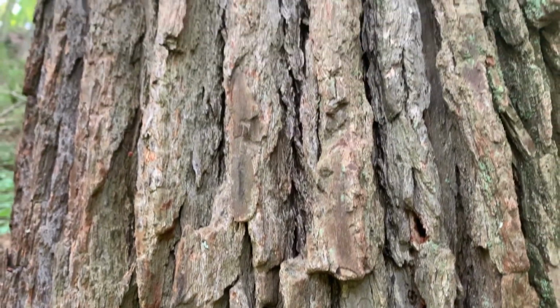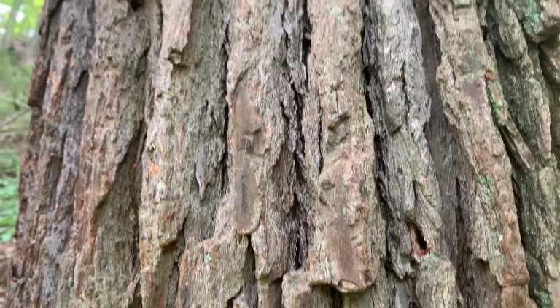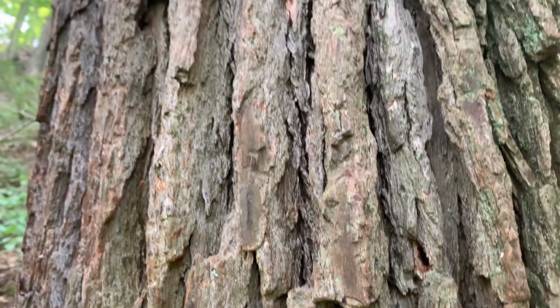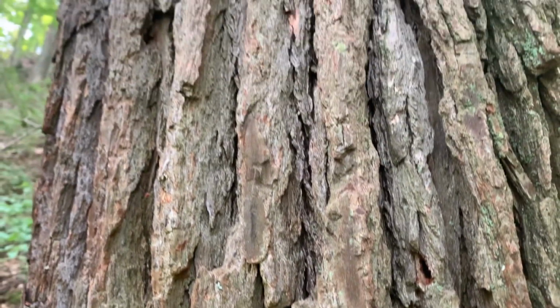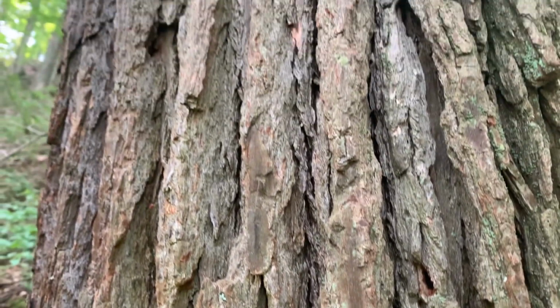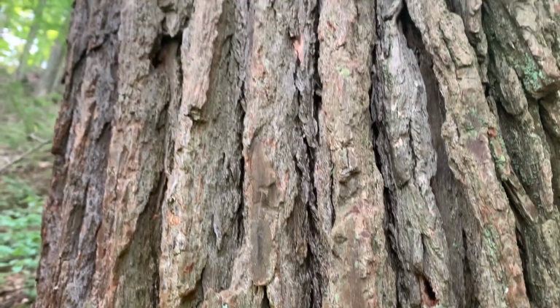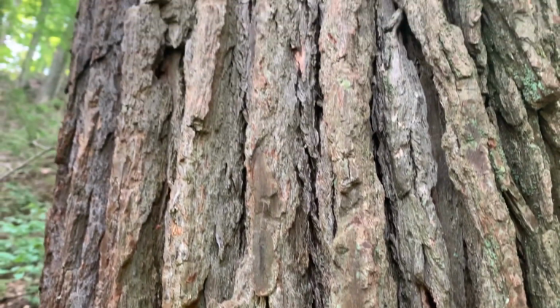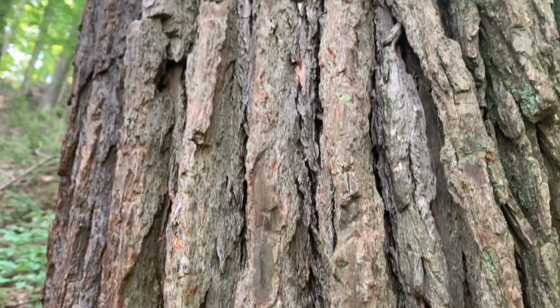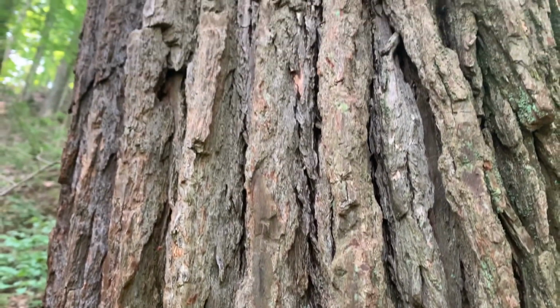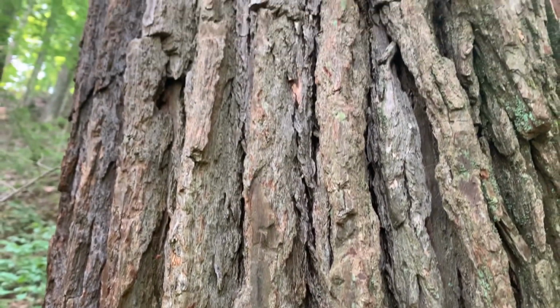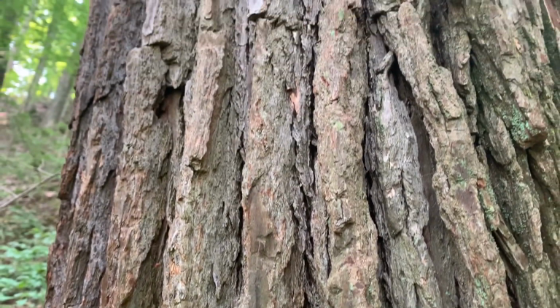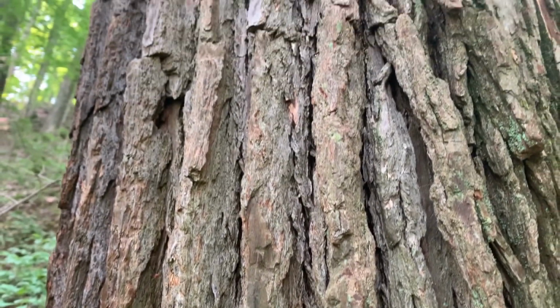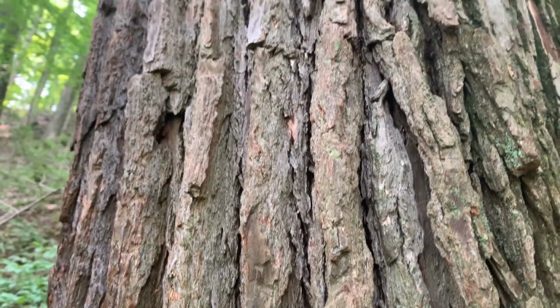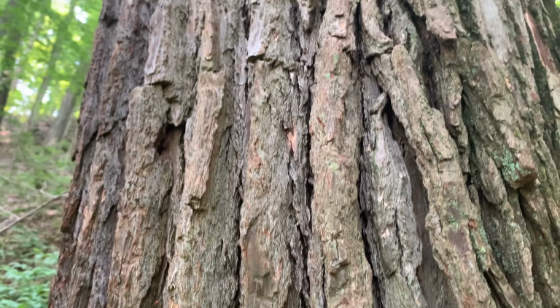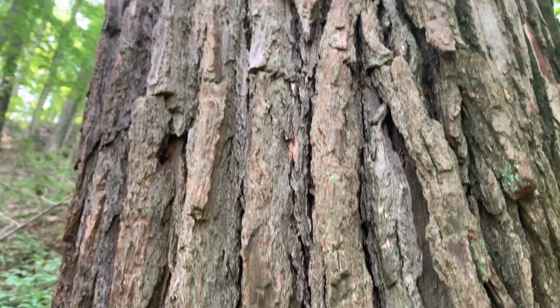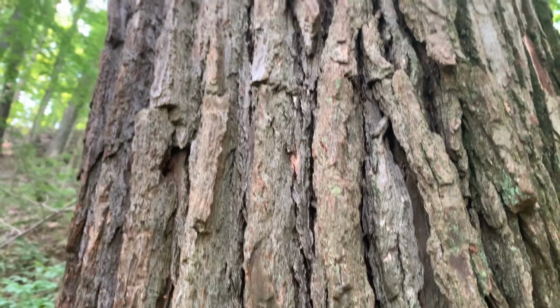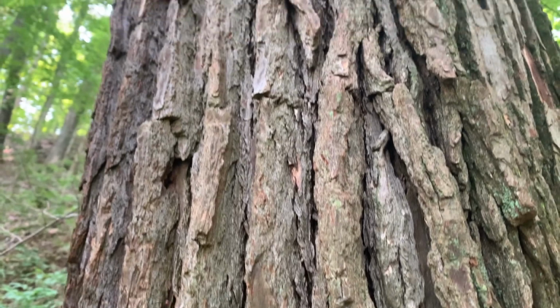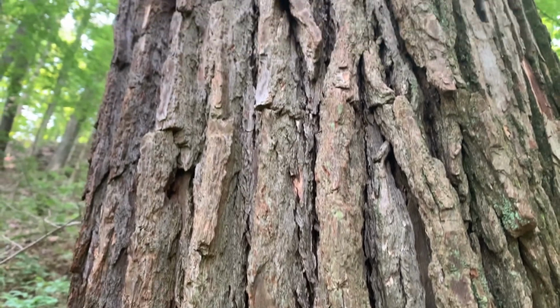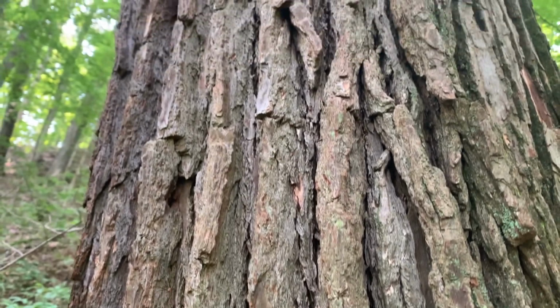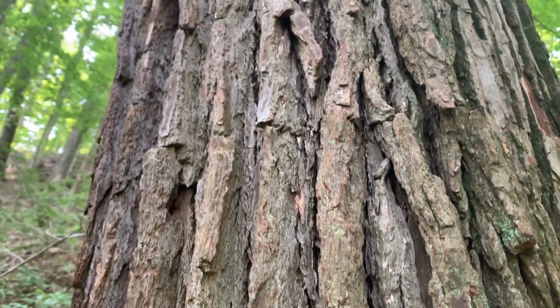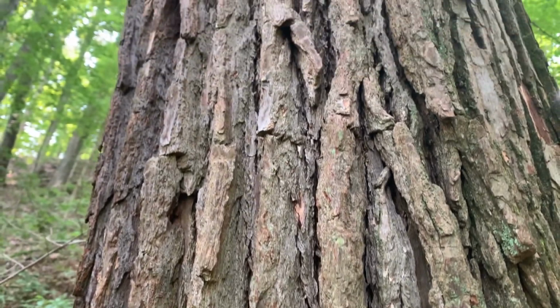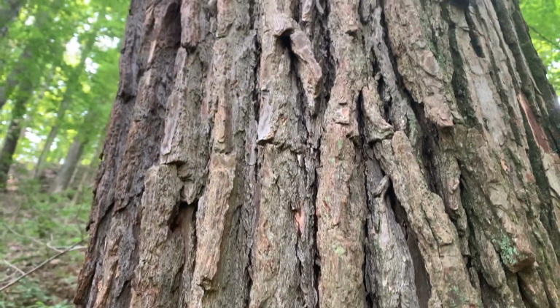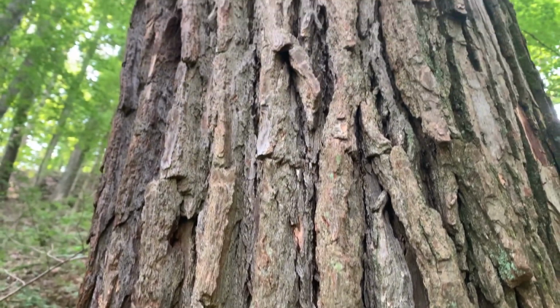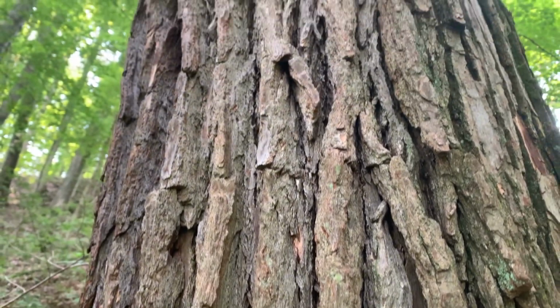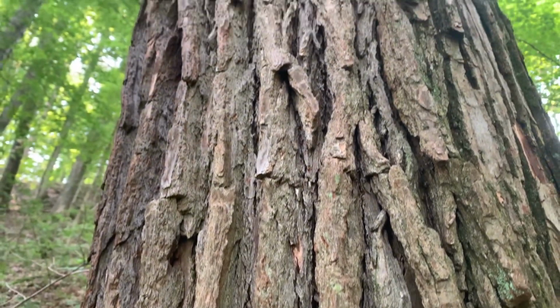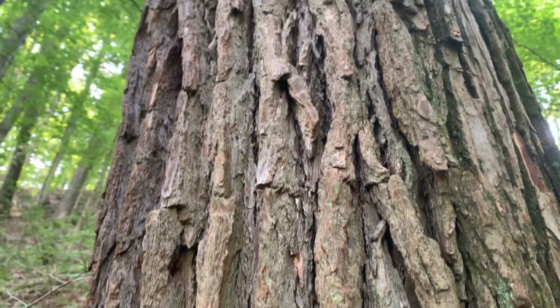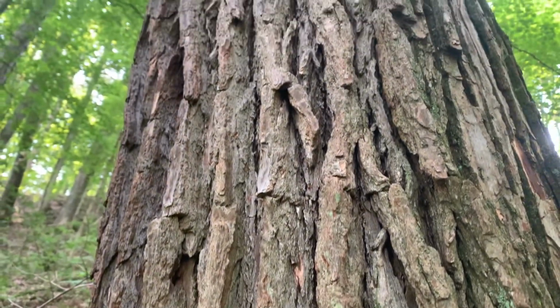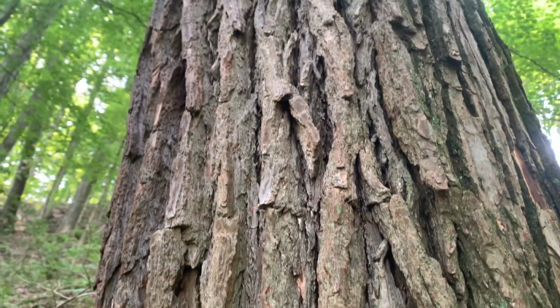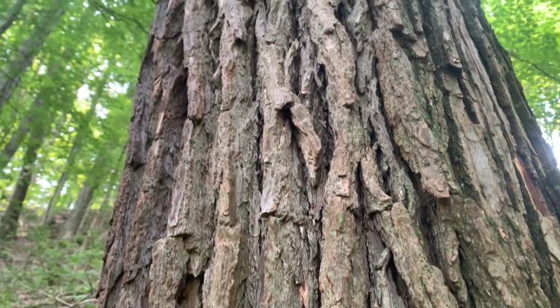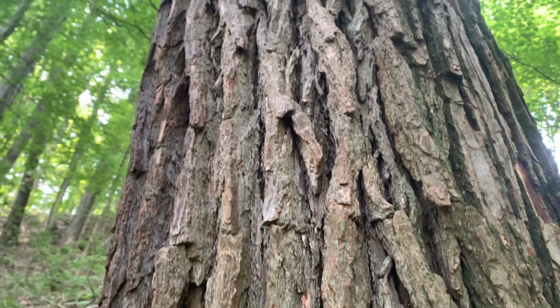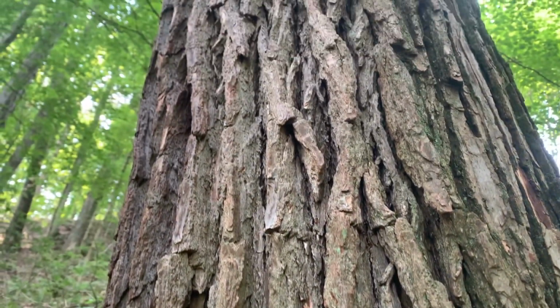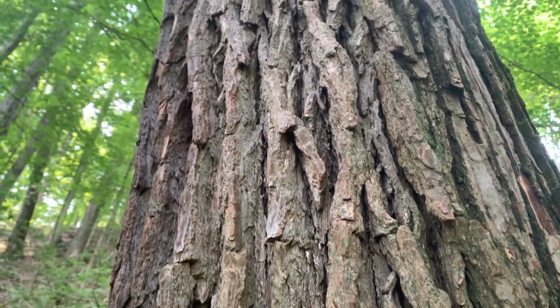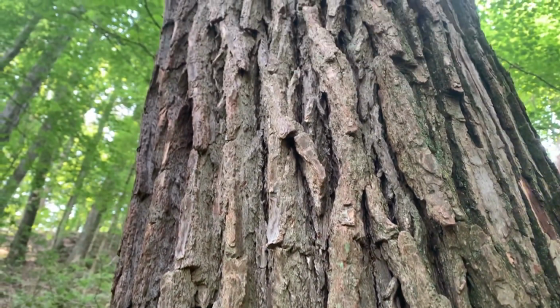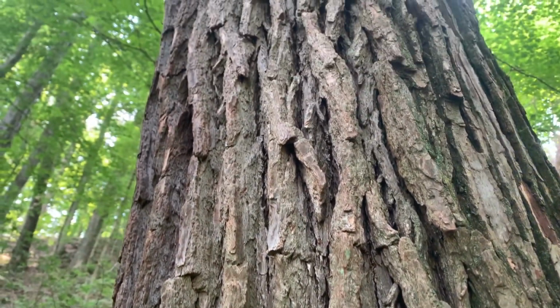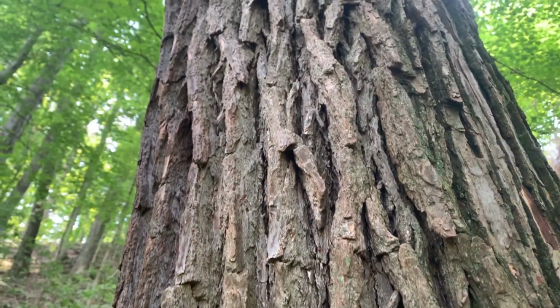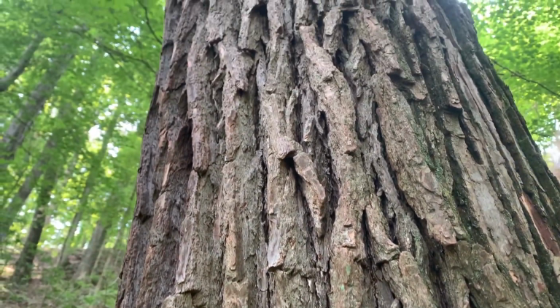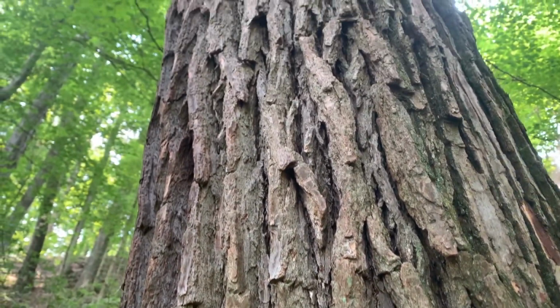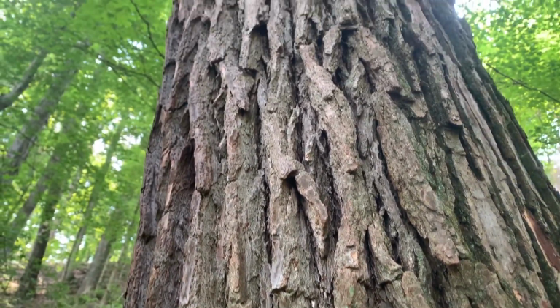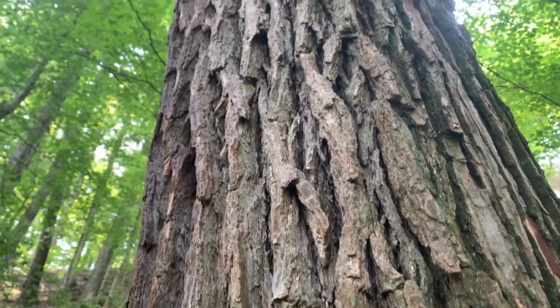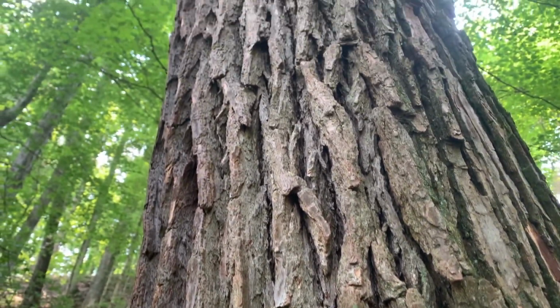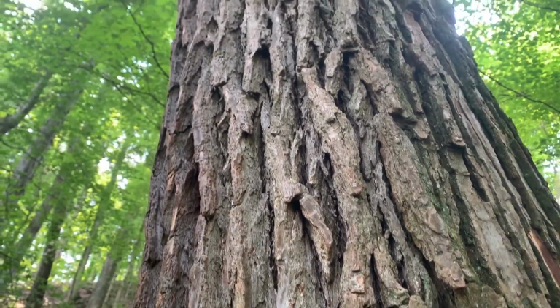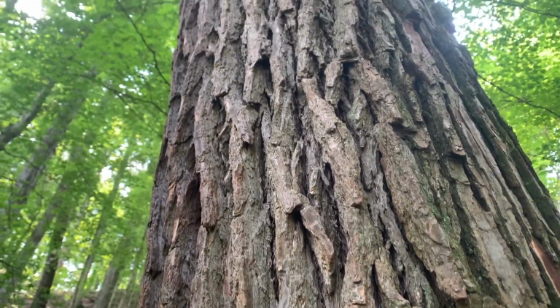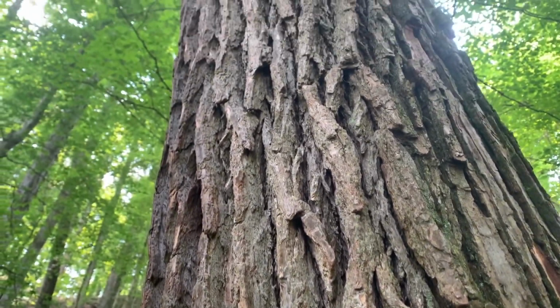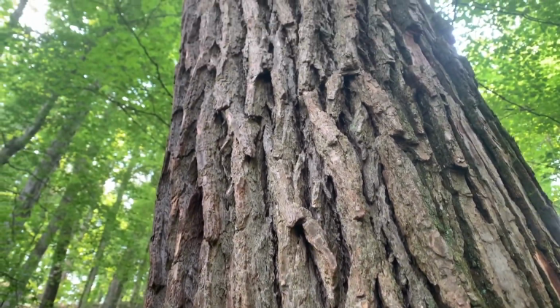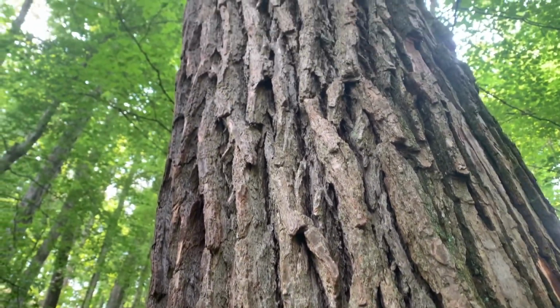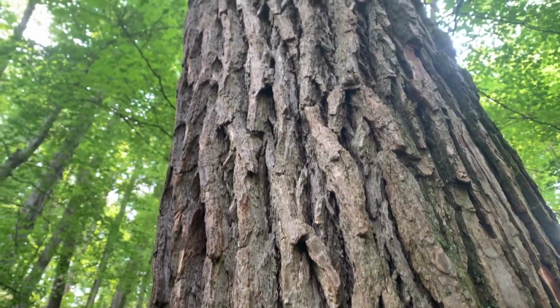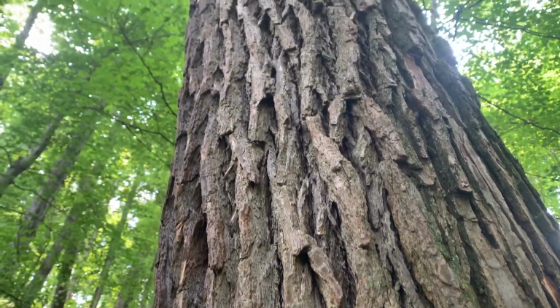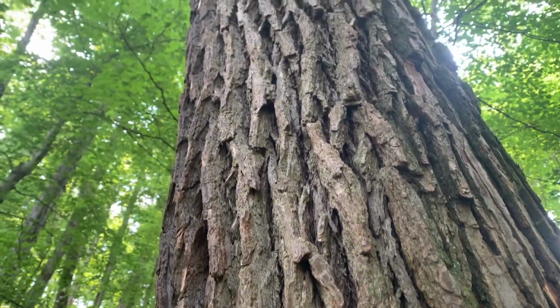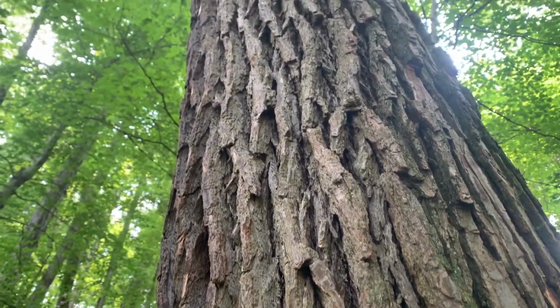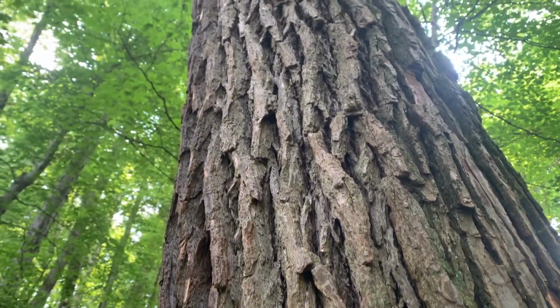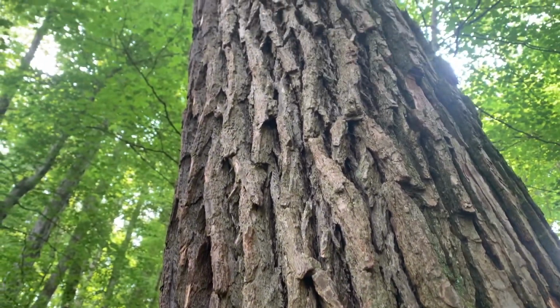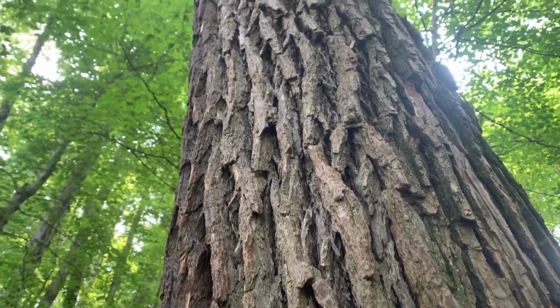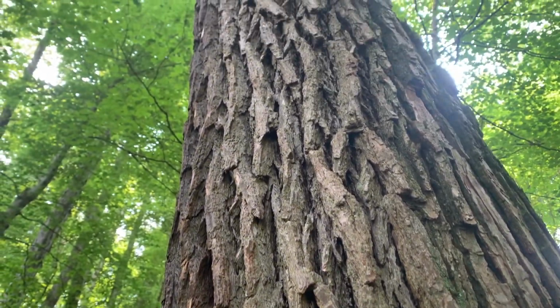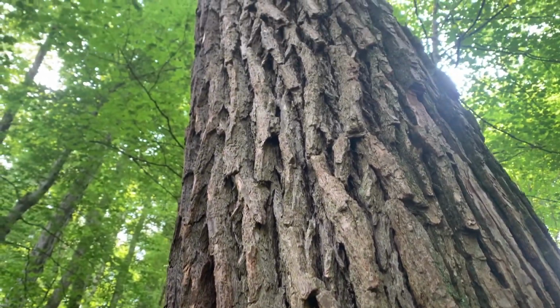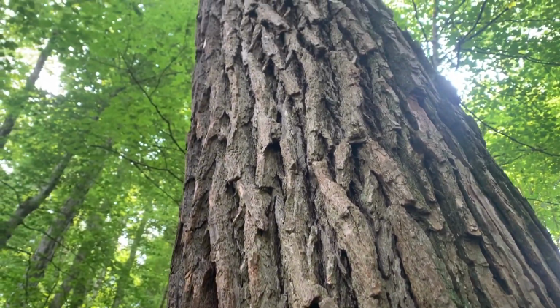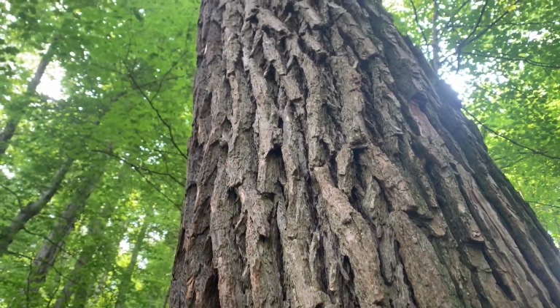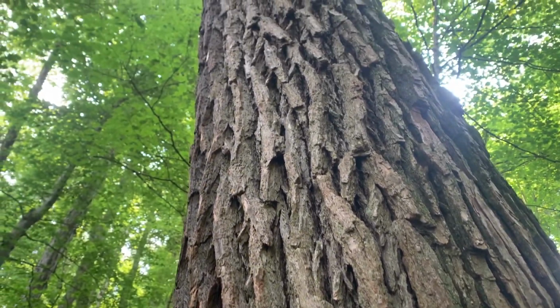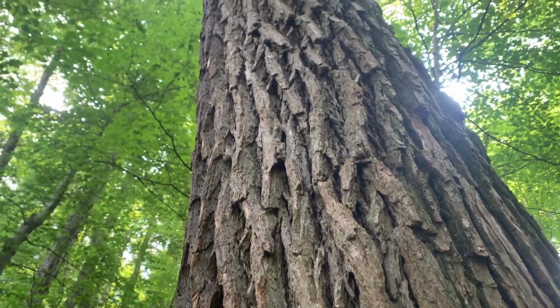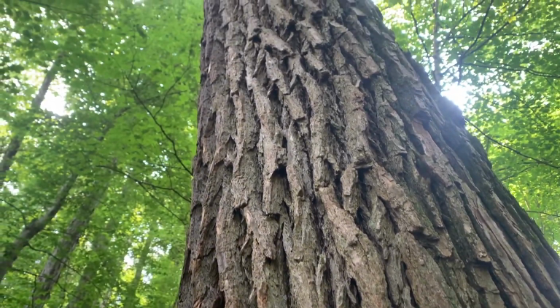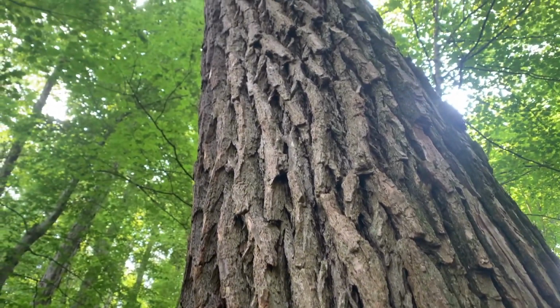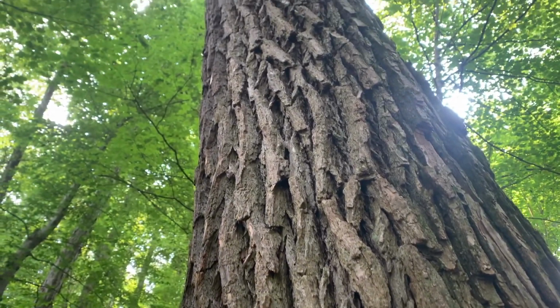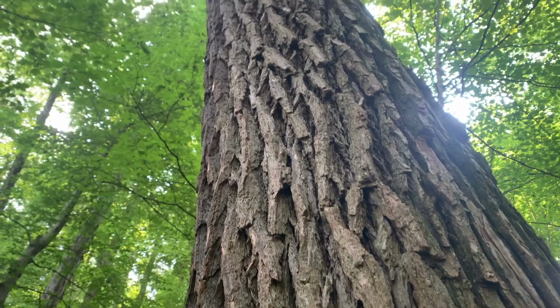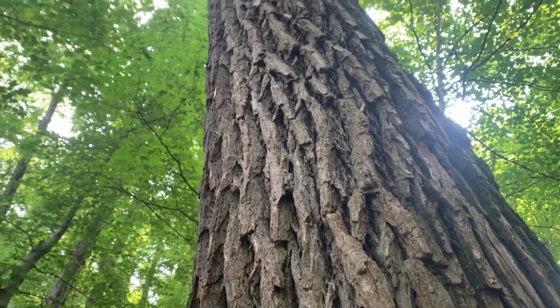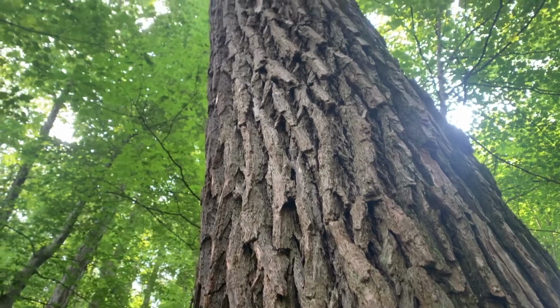The leaves, to me, smell like Fruit Loops, and the bark has kind of a spicier smell to it.